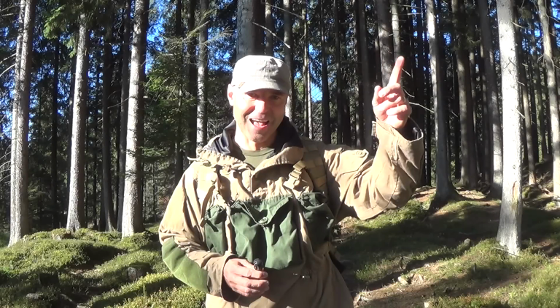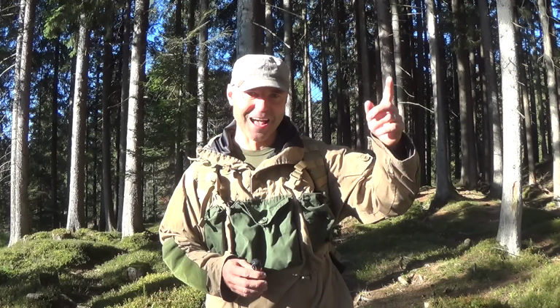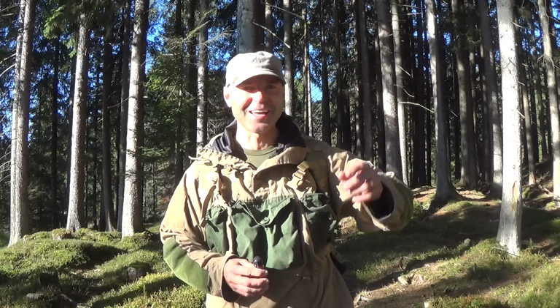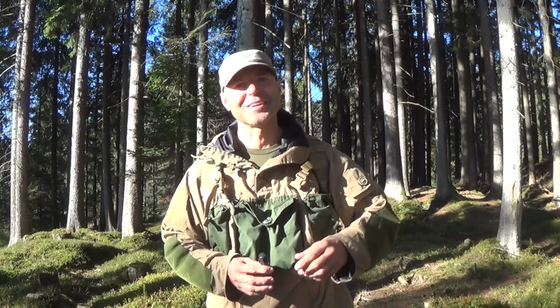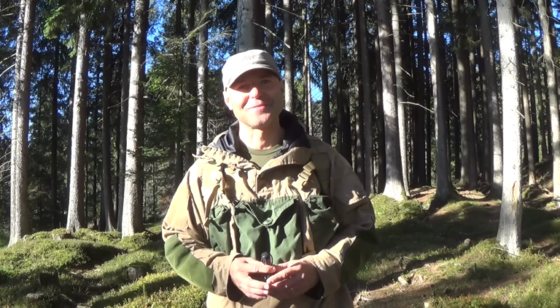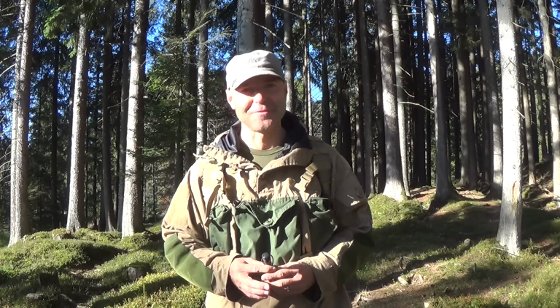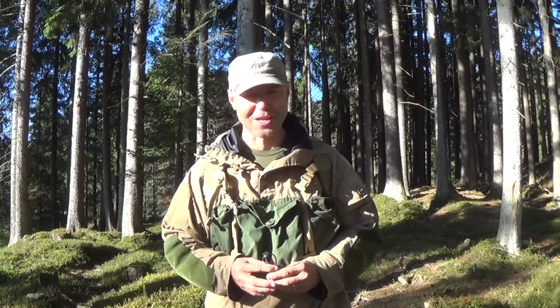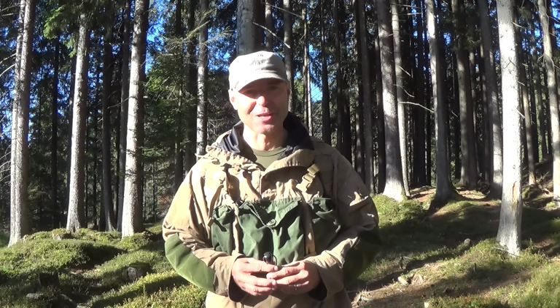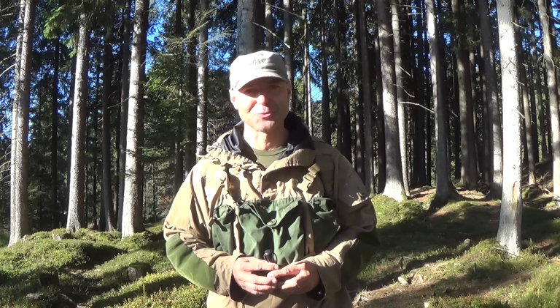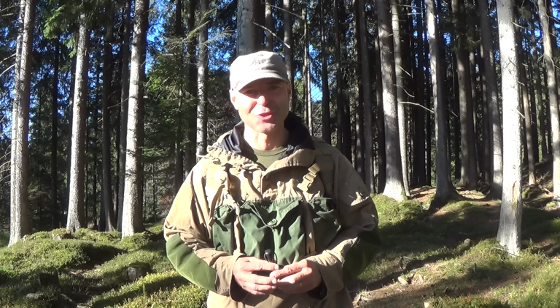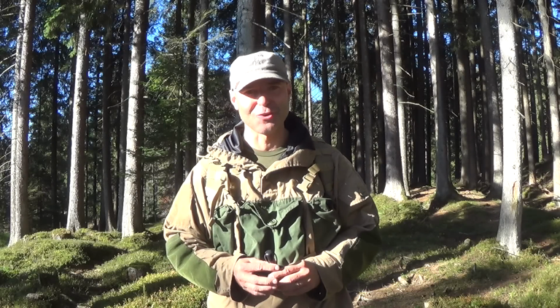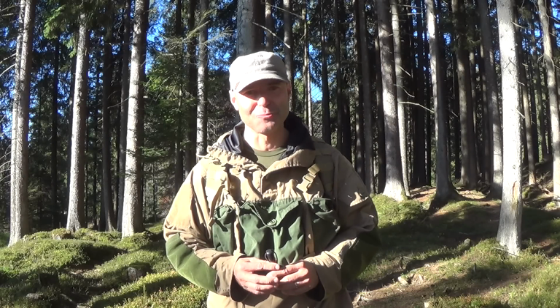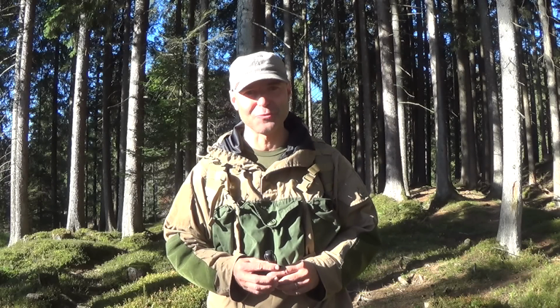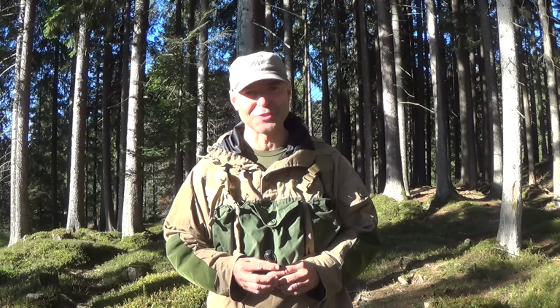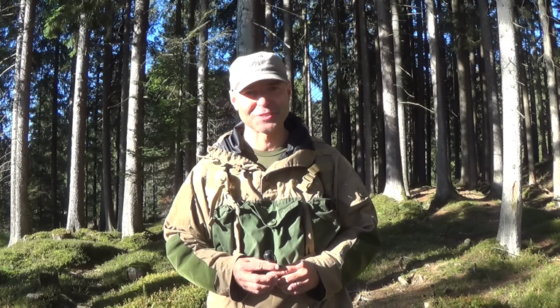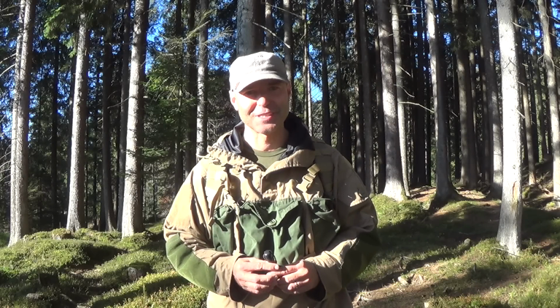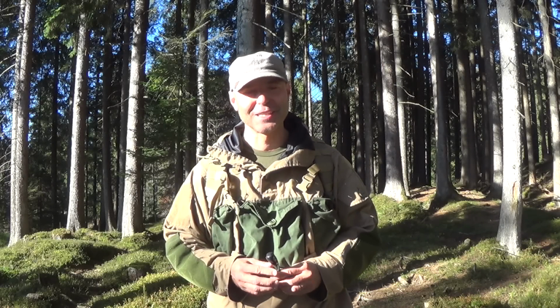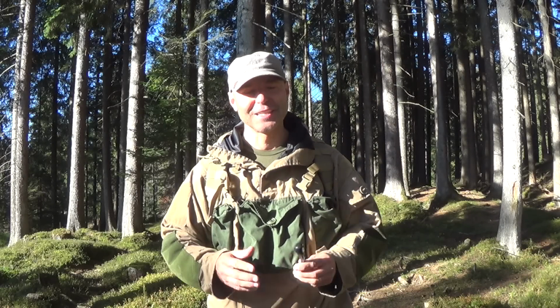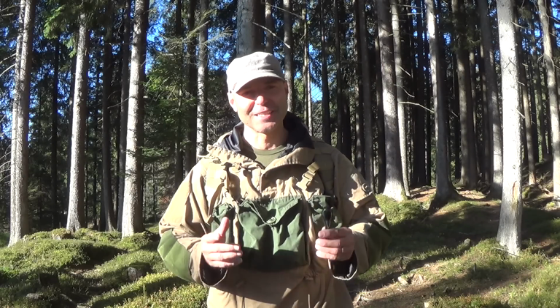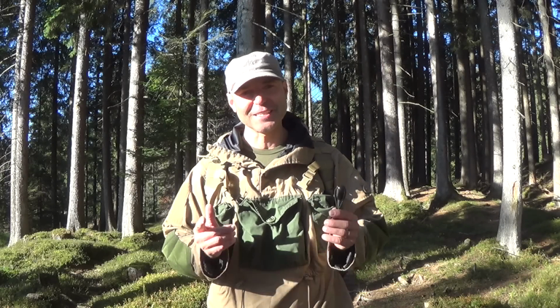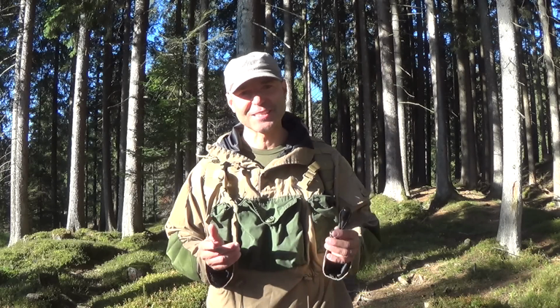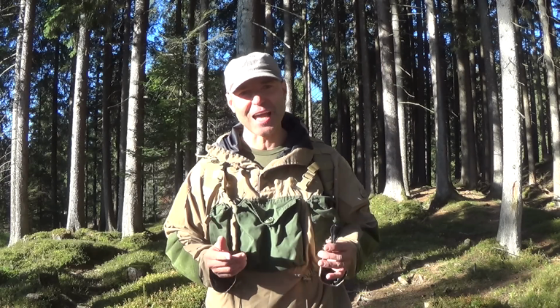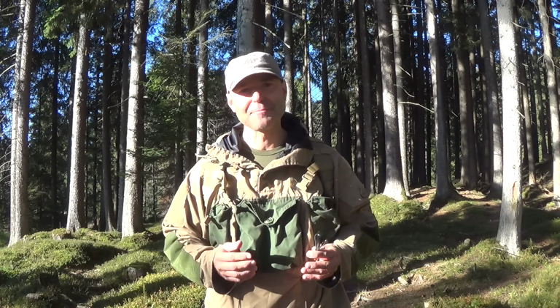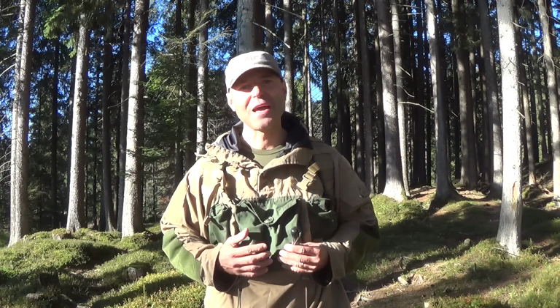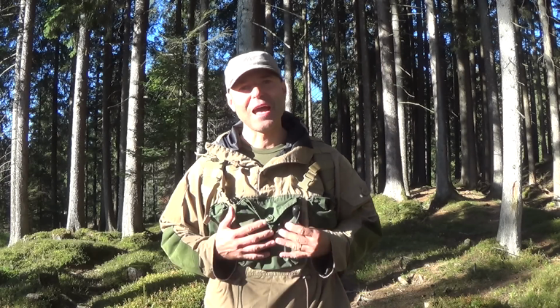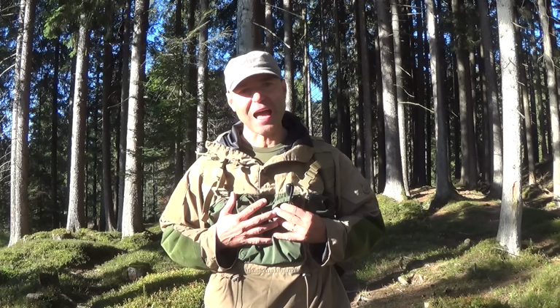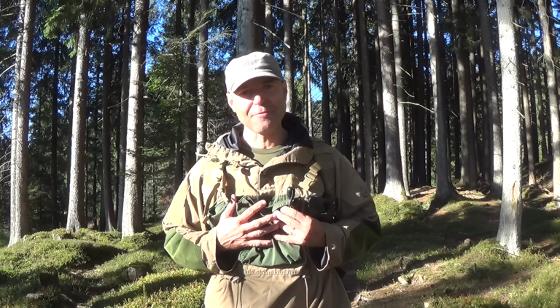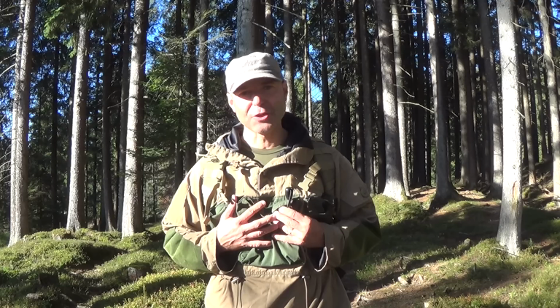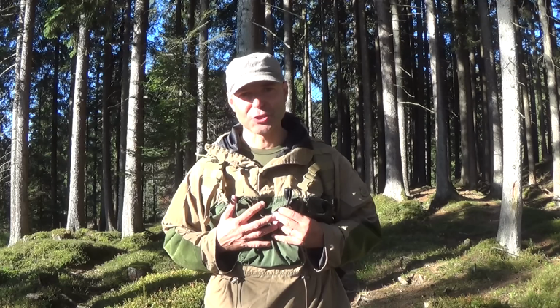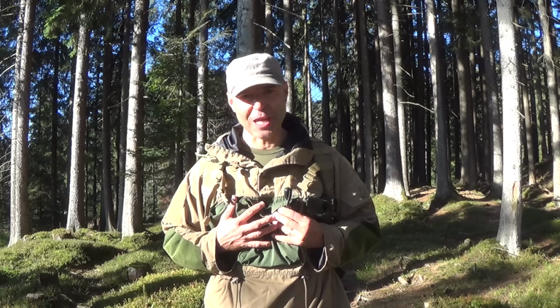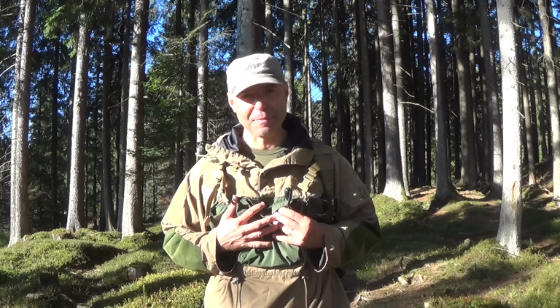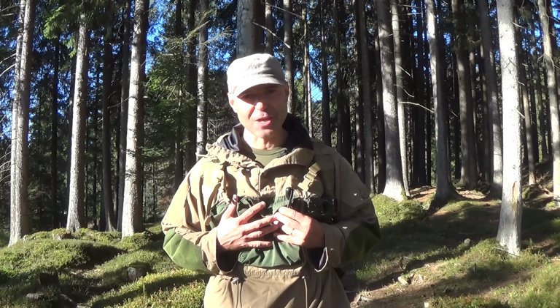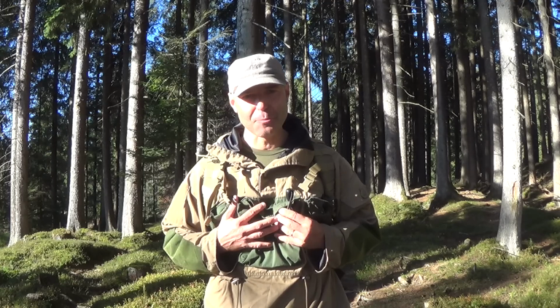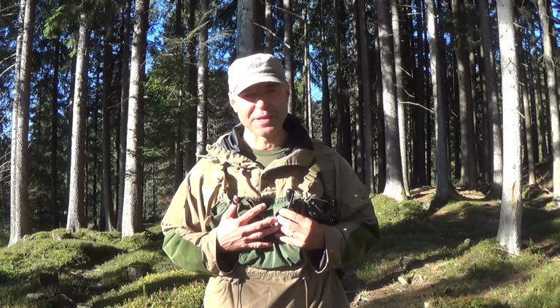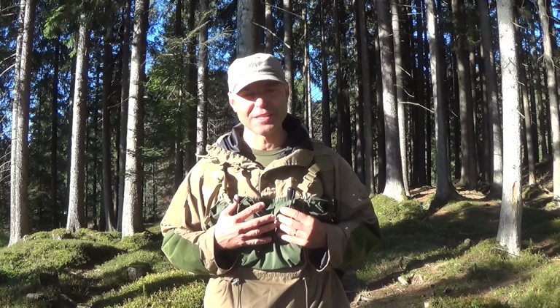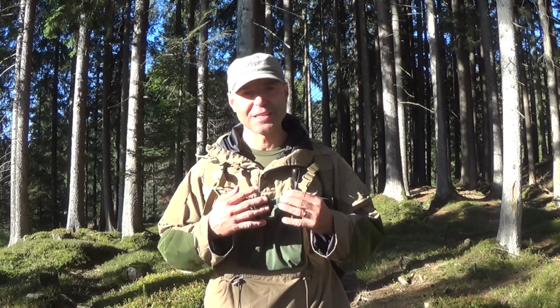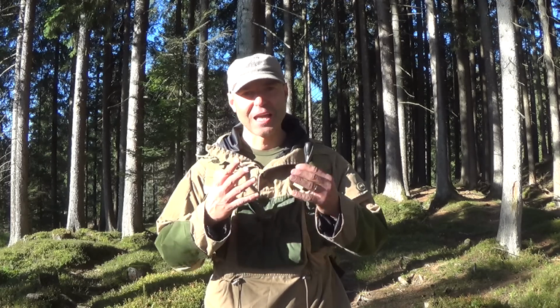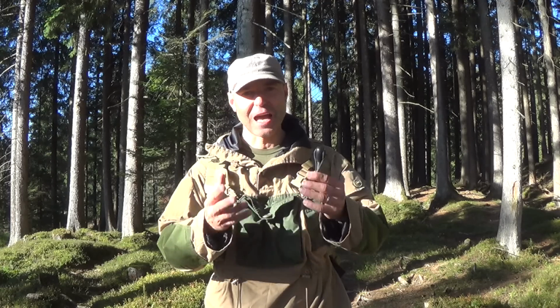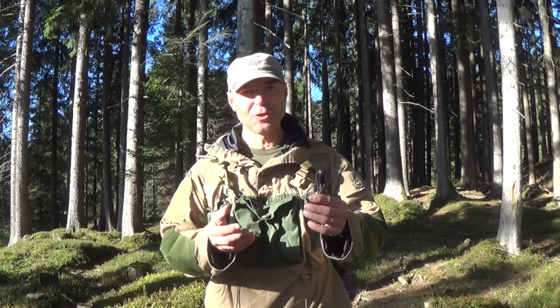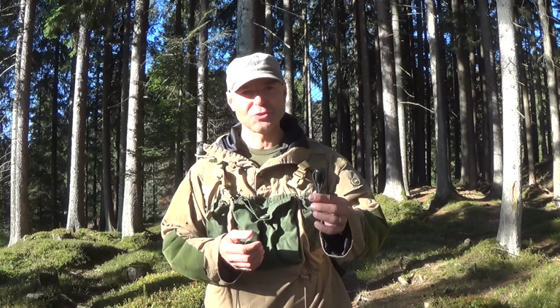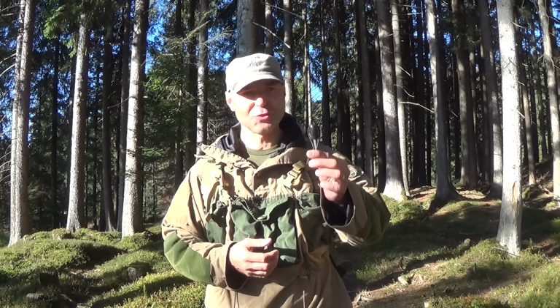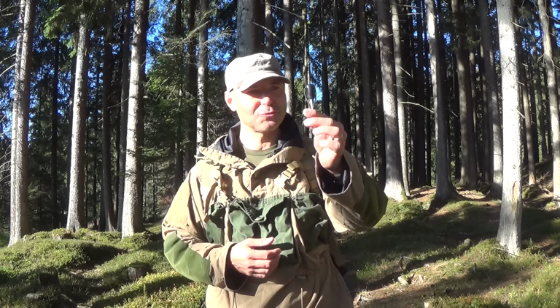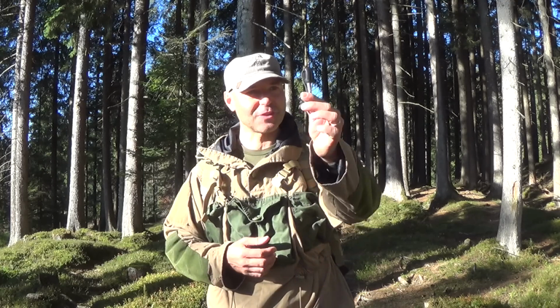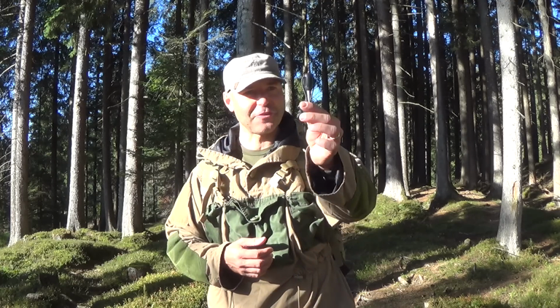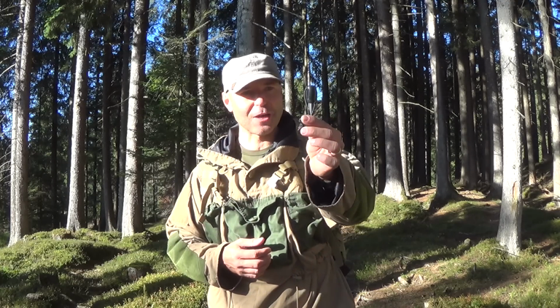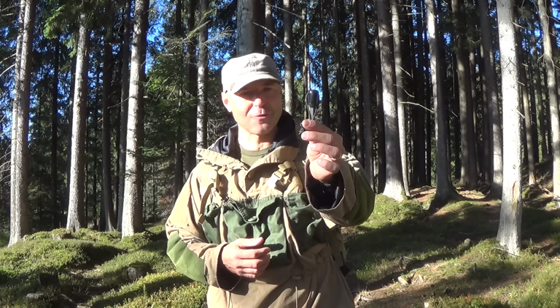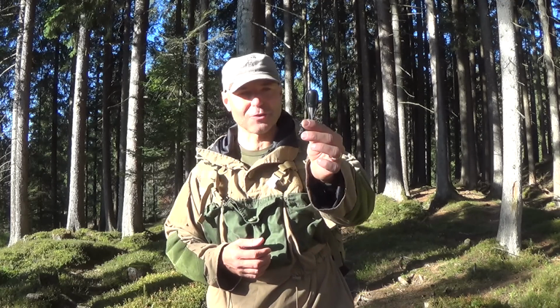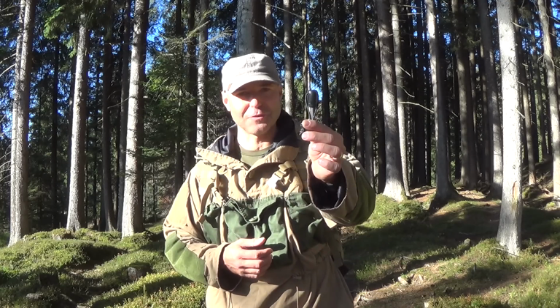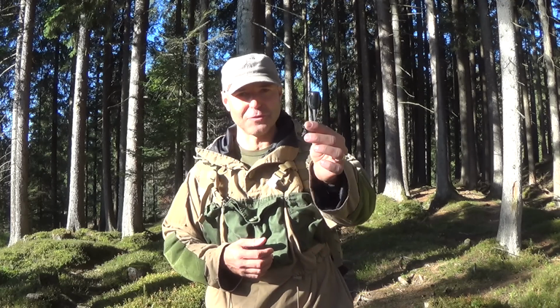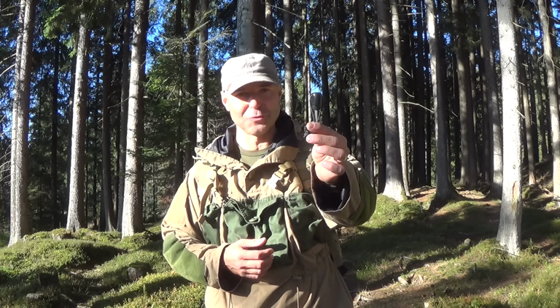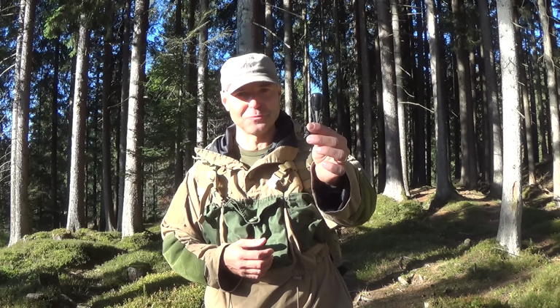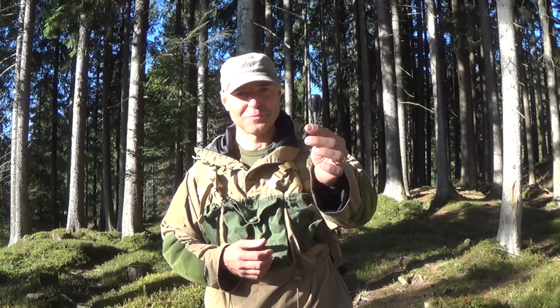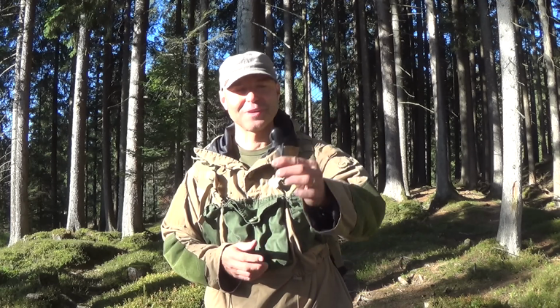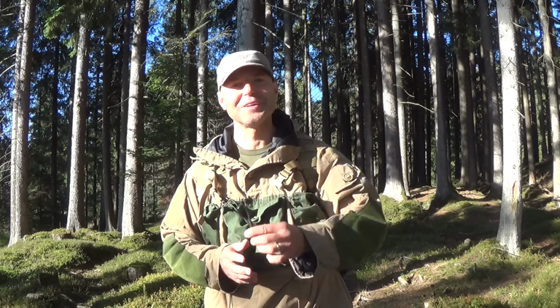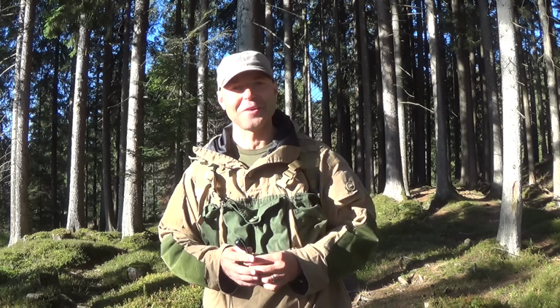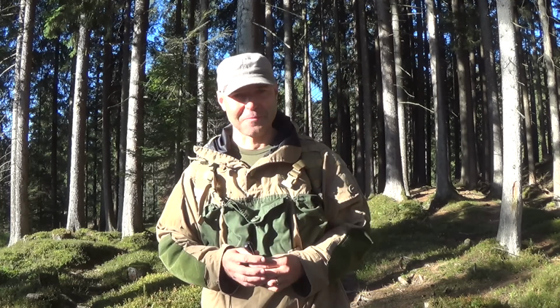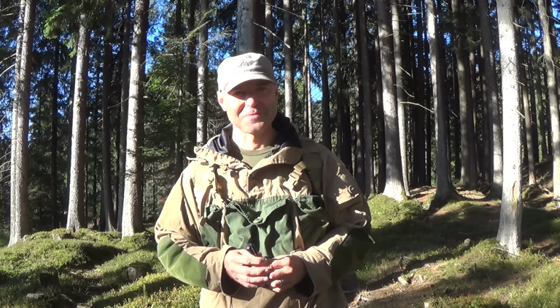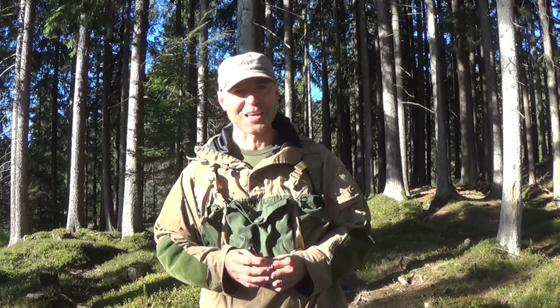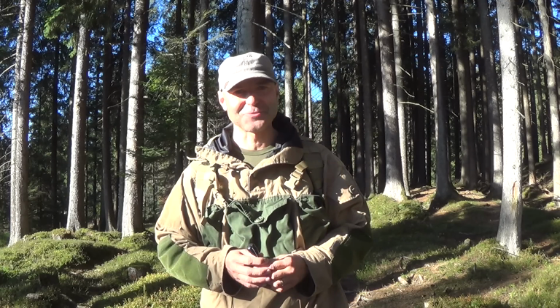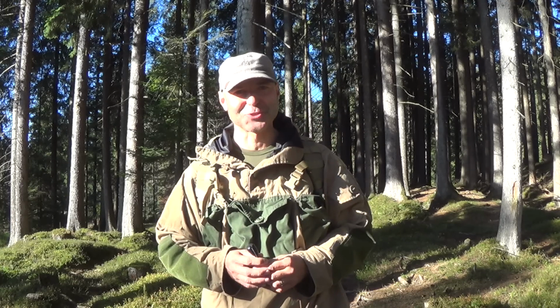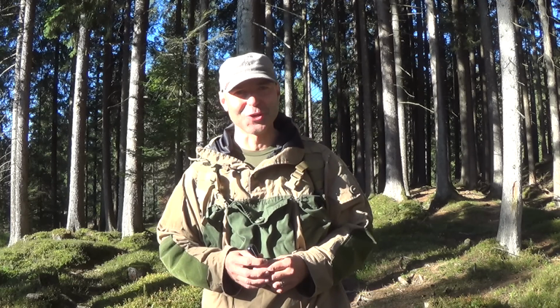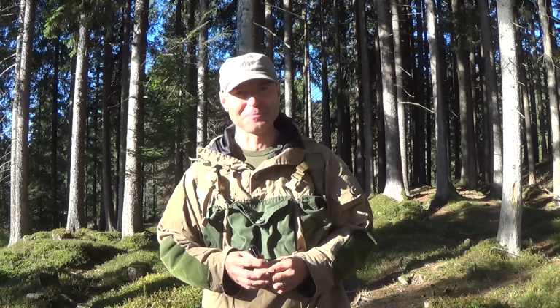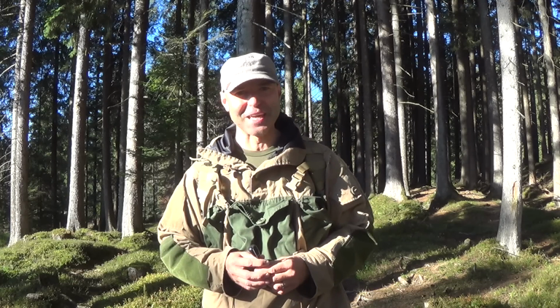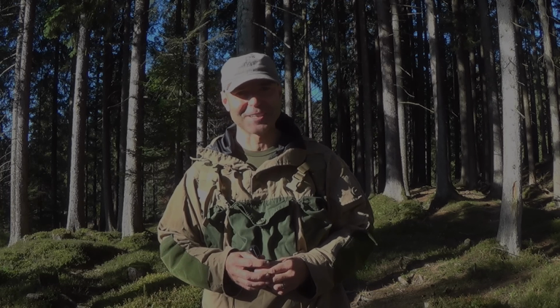Hi and welcome to Taro Movies. This time I want to share my opinion on how to use a ferro rod with you. Thanks for joining me.